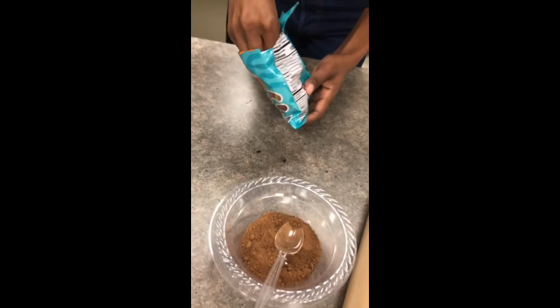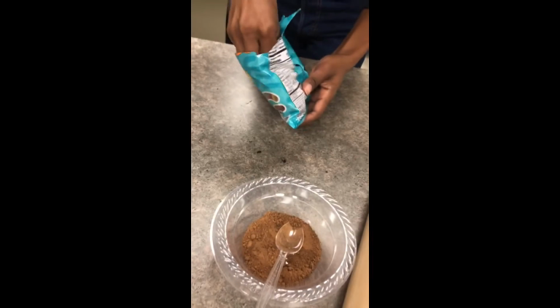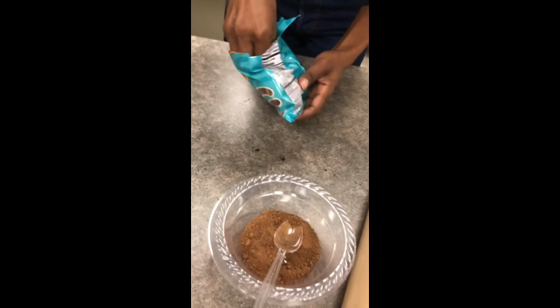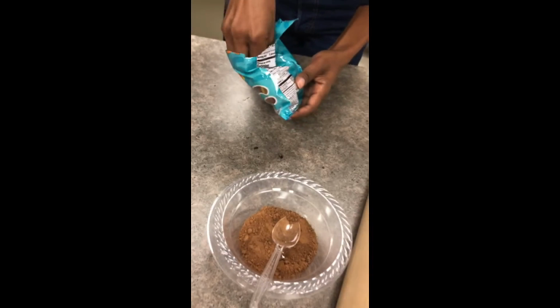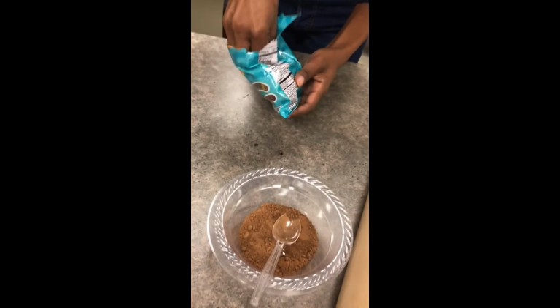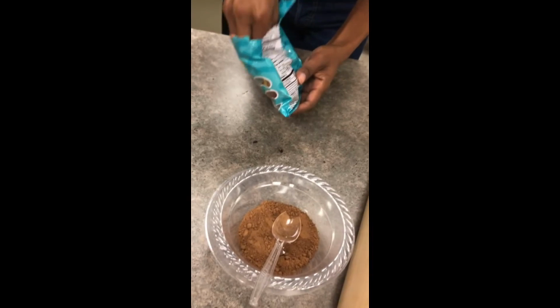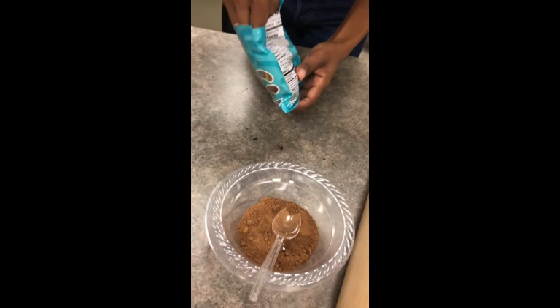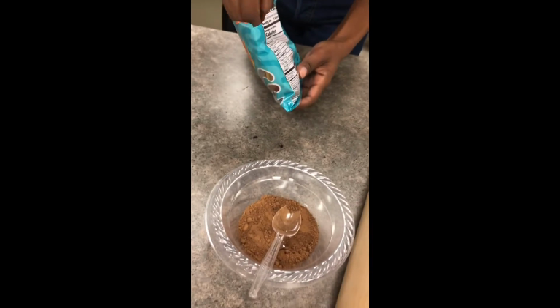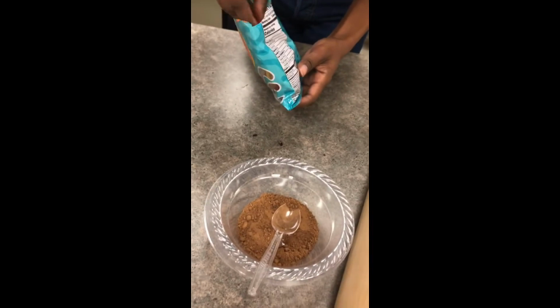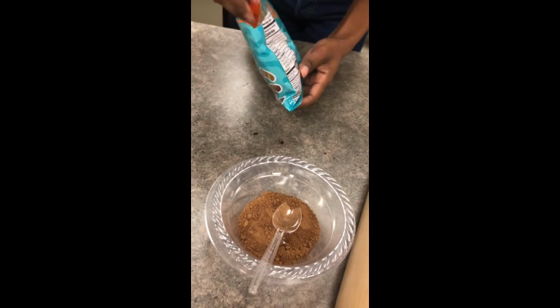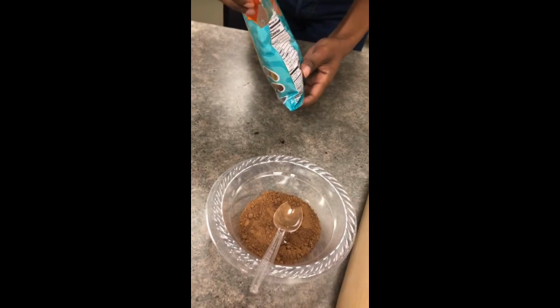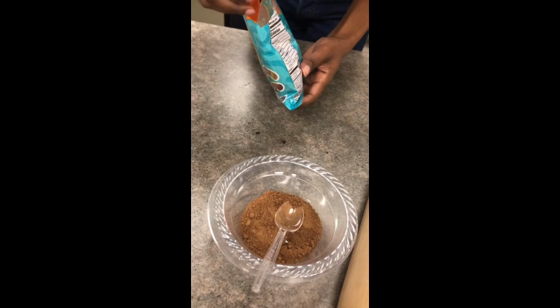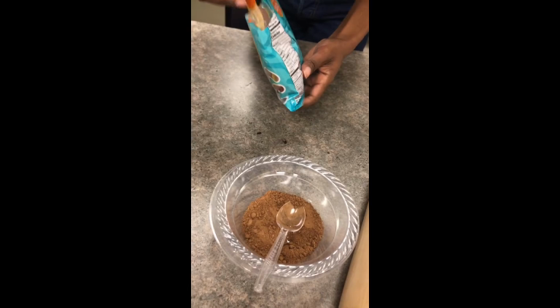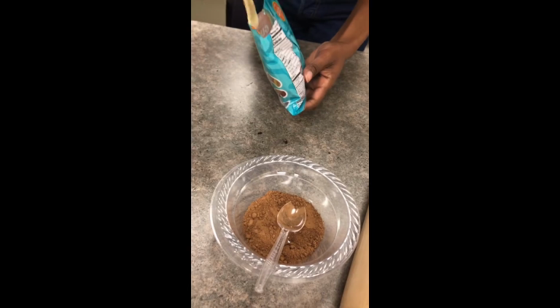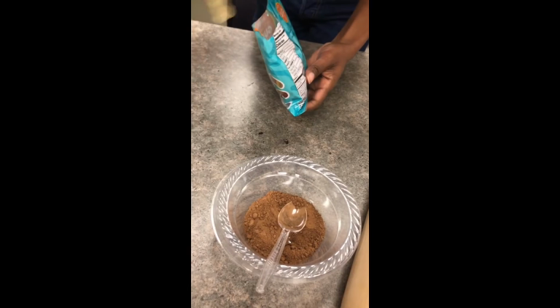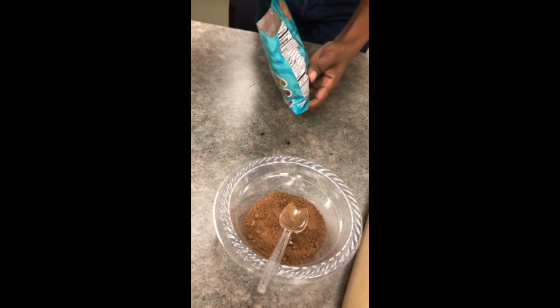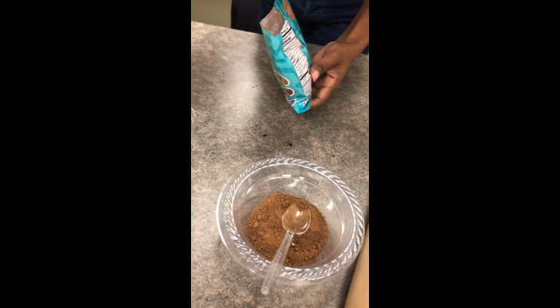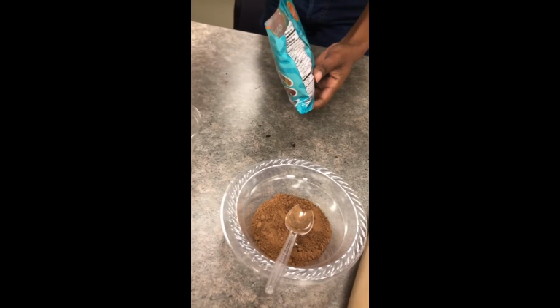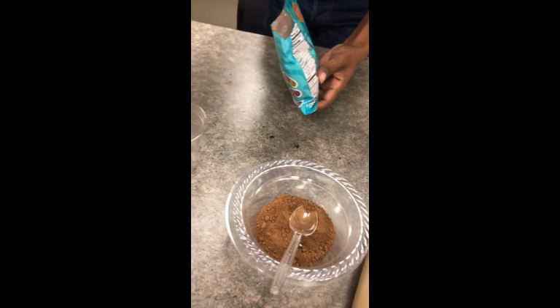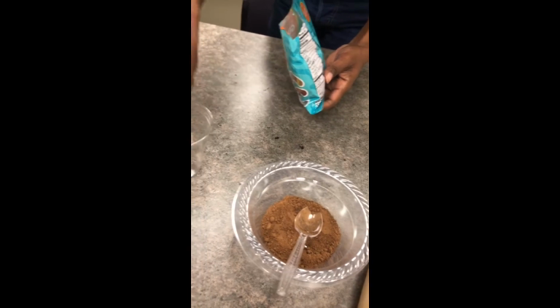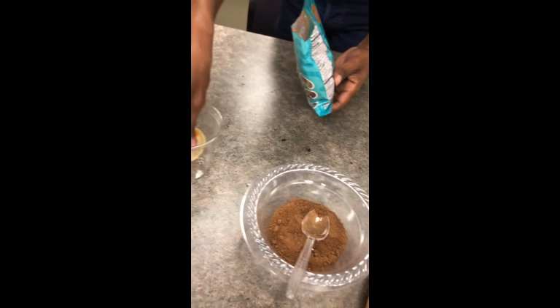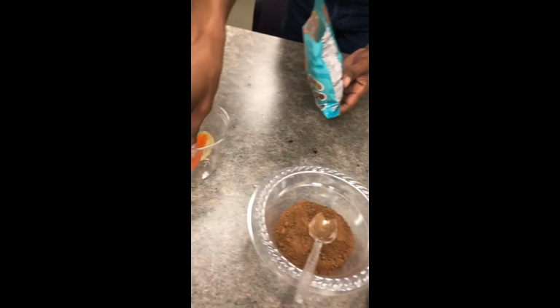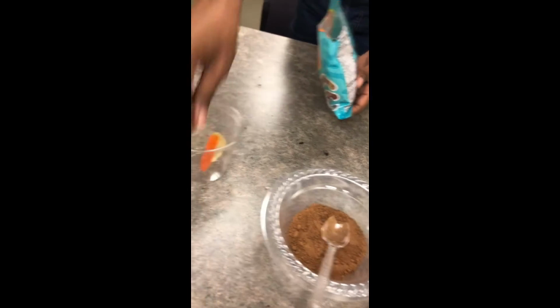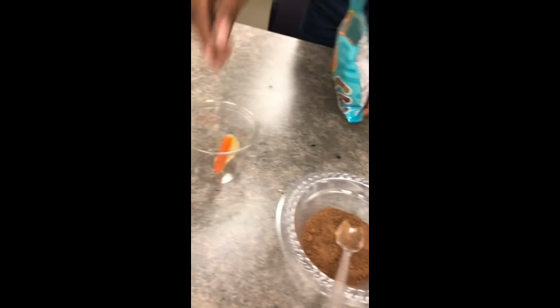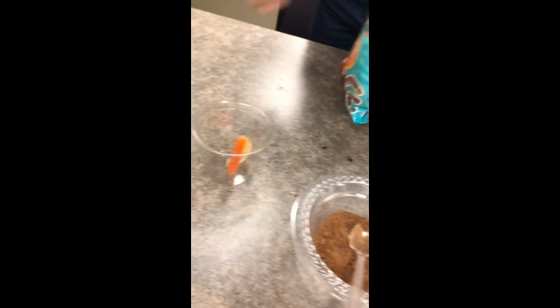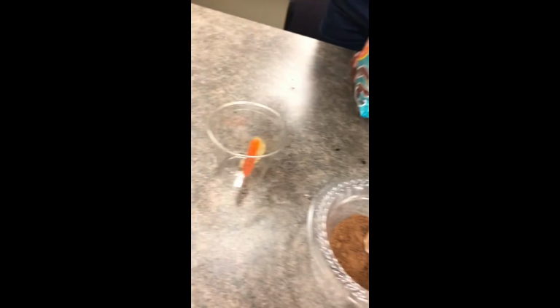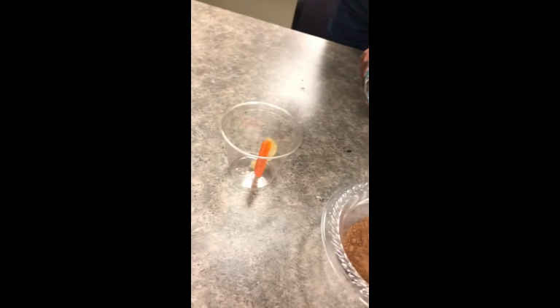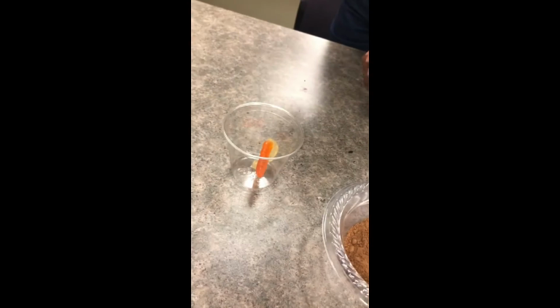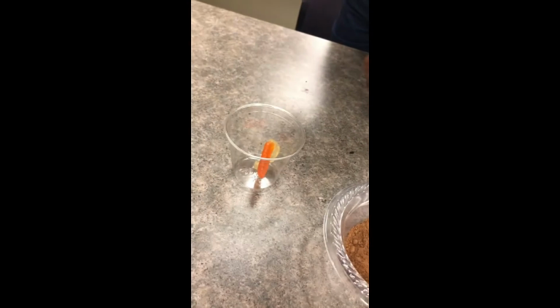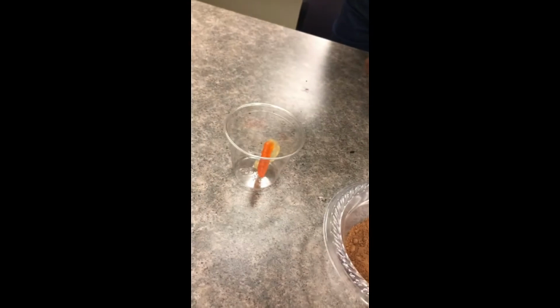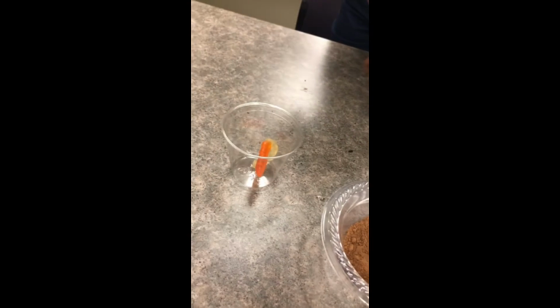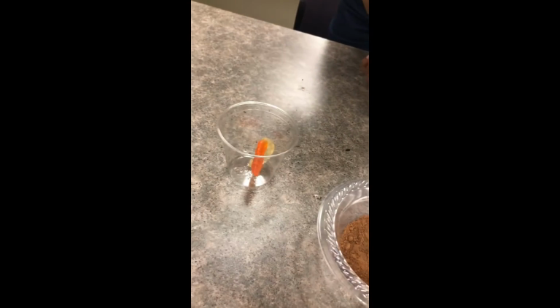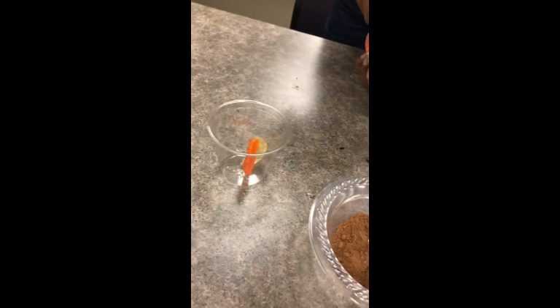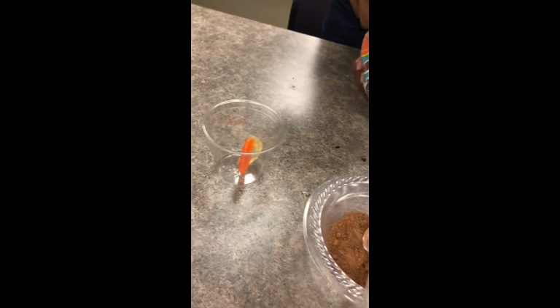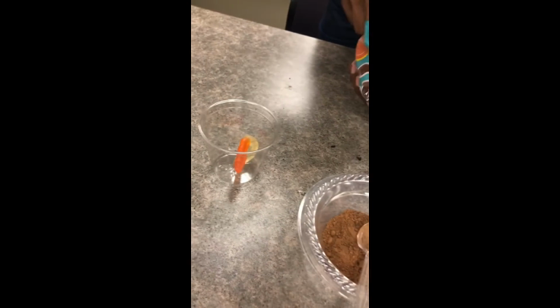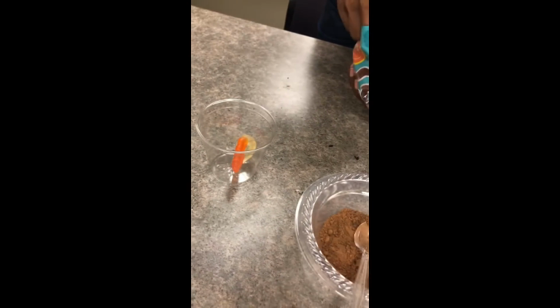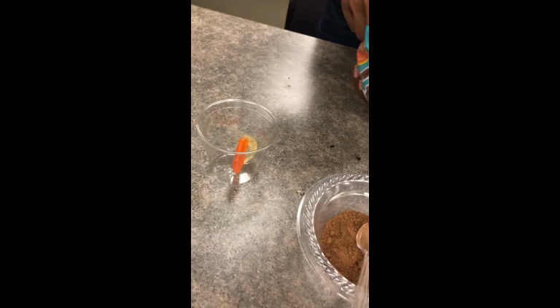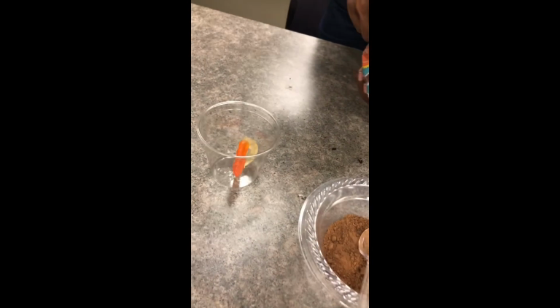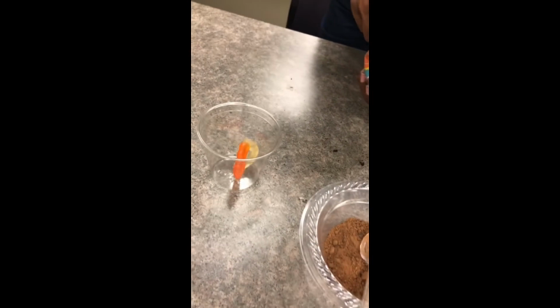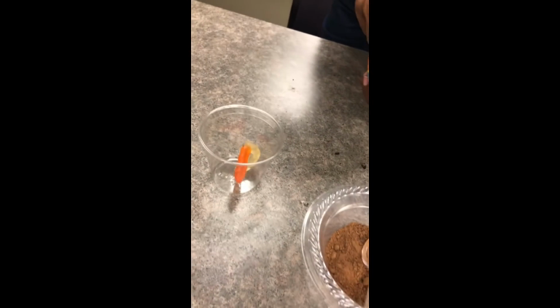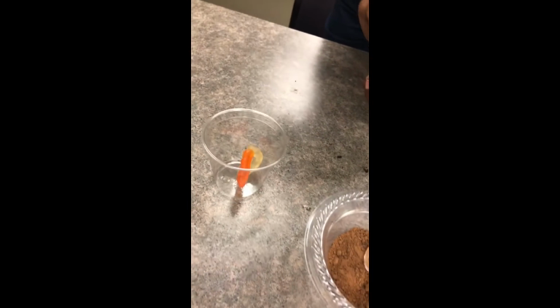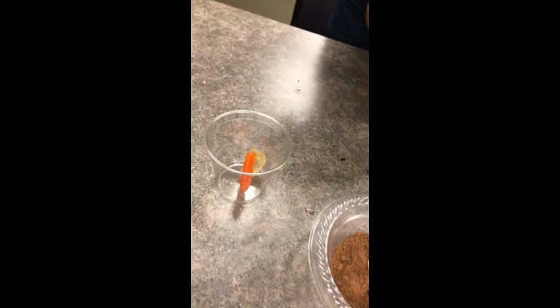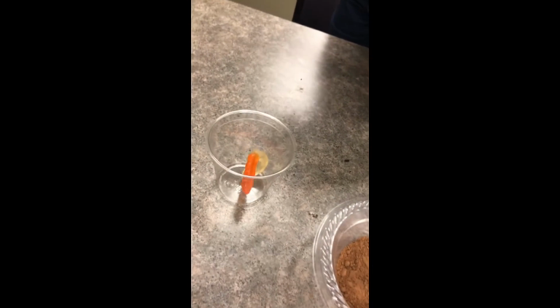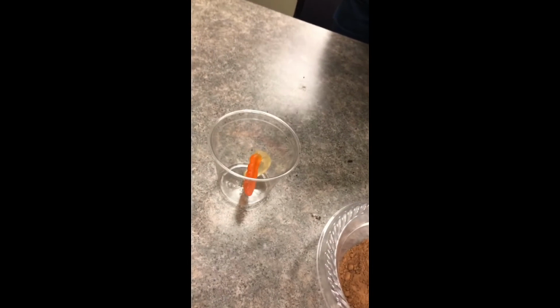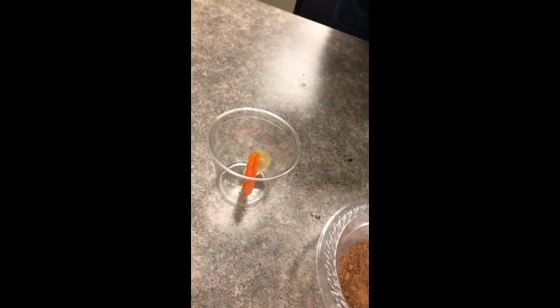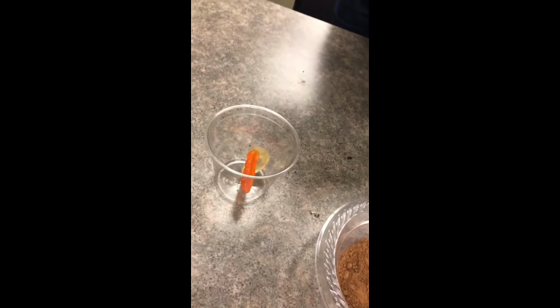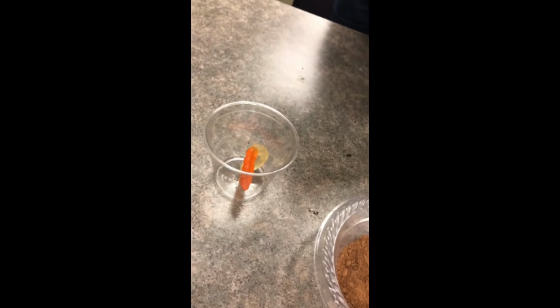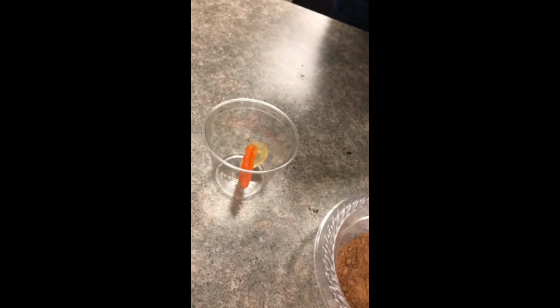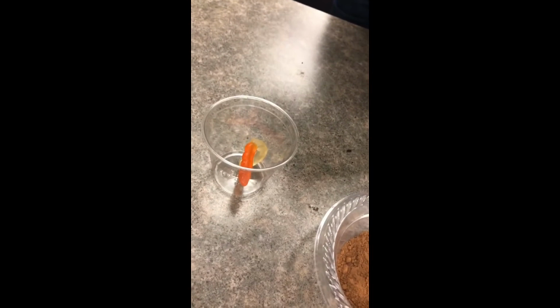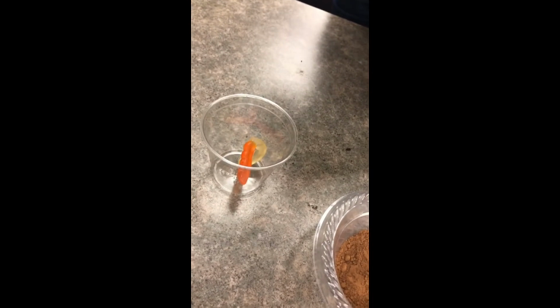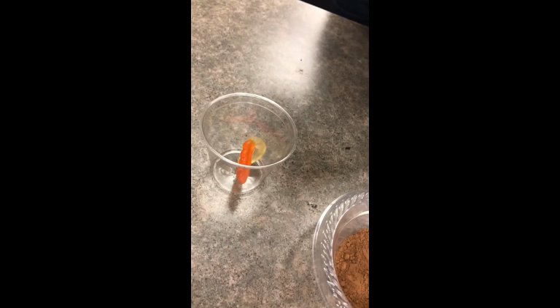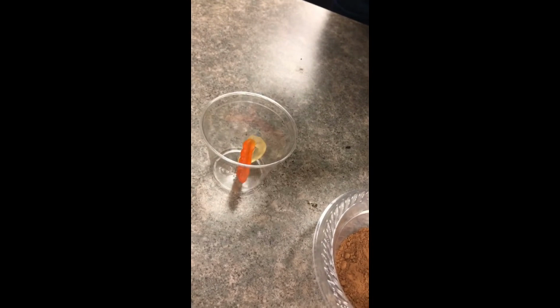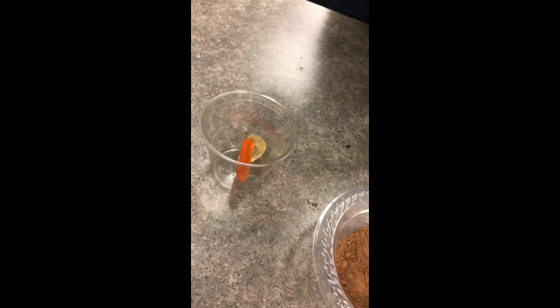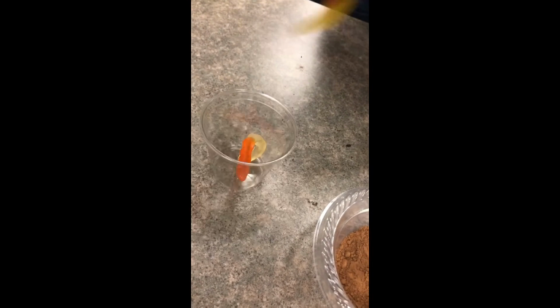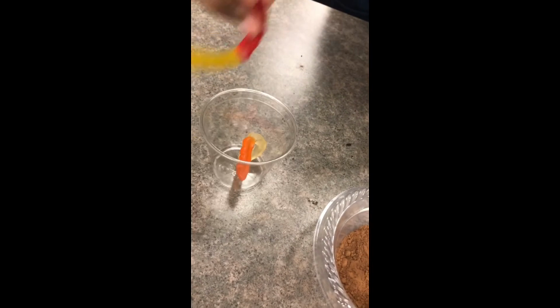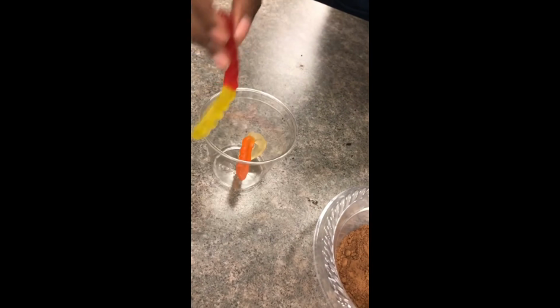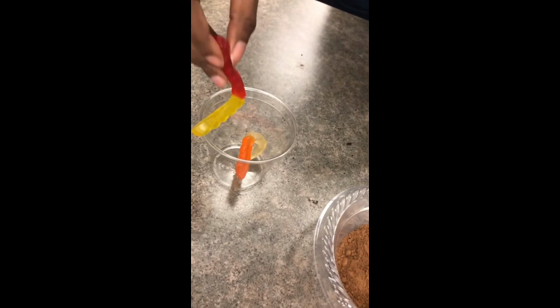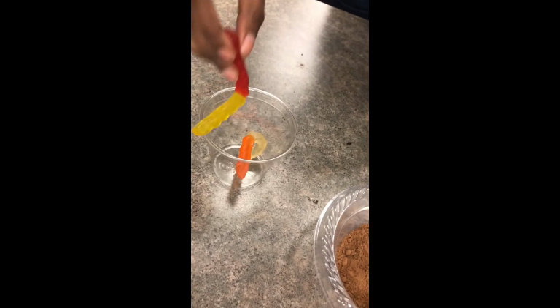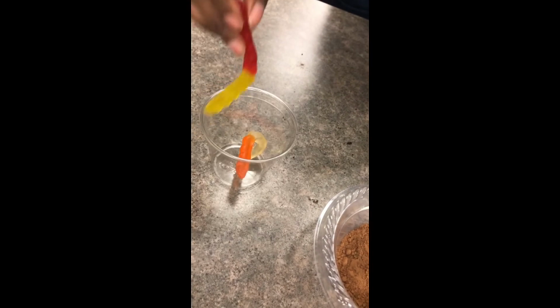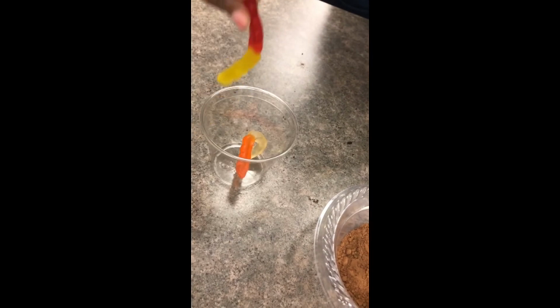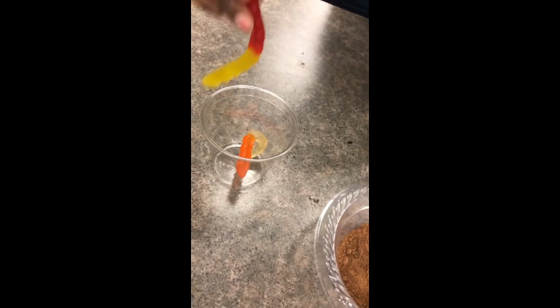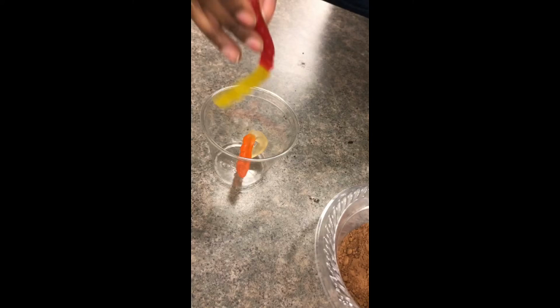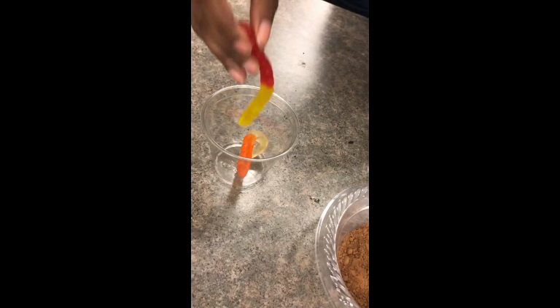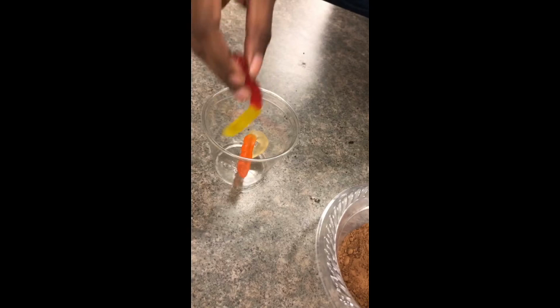Now I'm going to put chocolate on my worms.